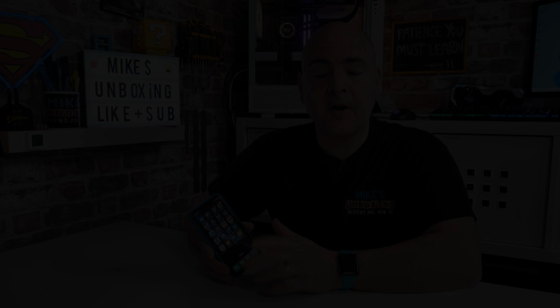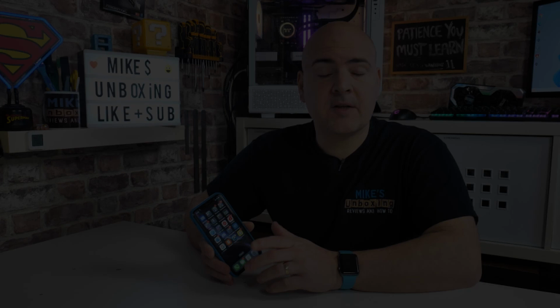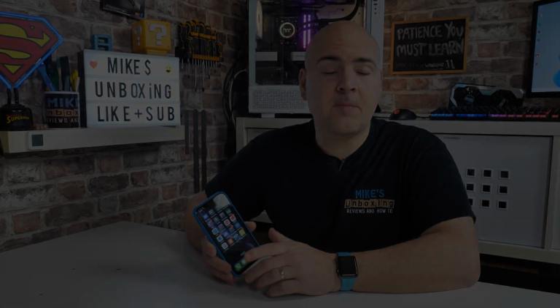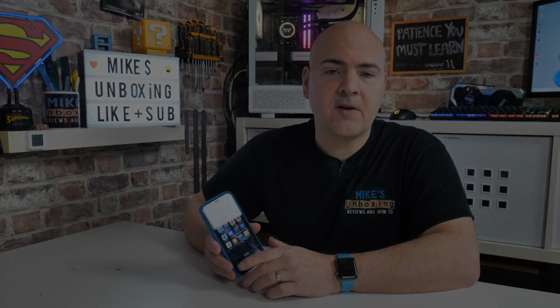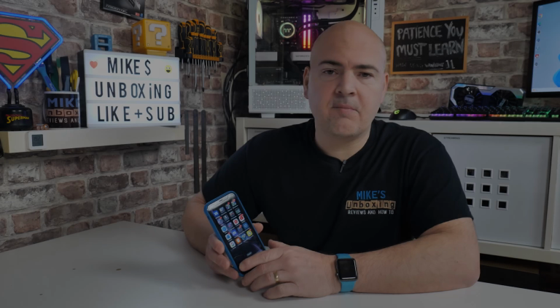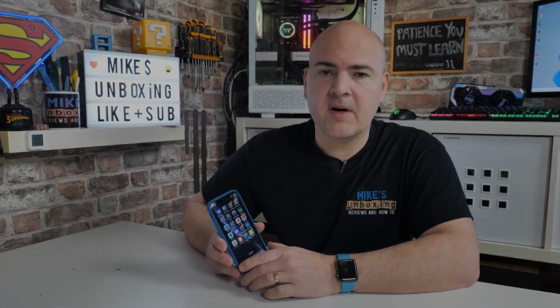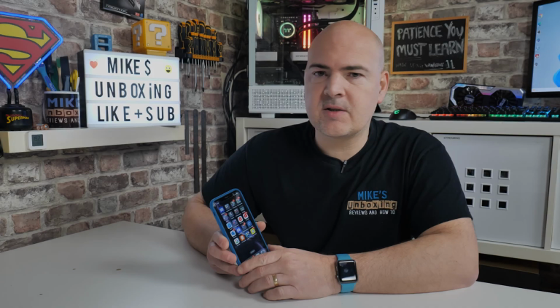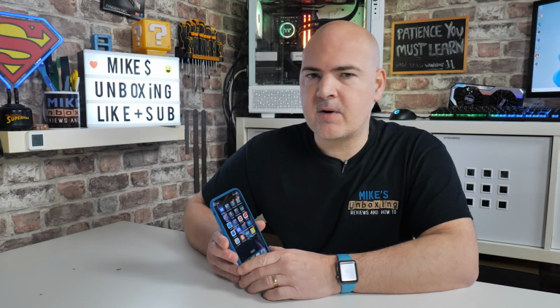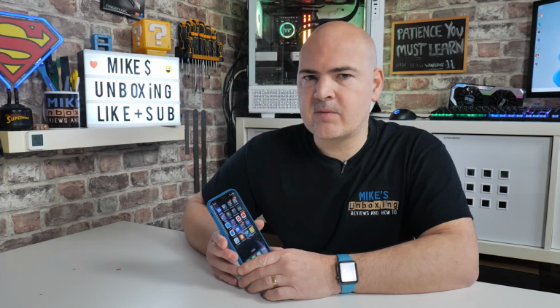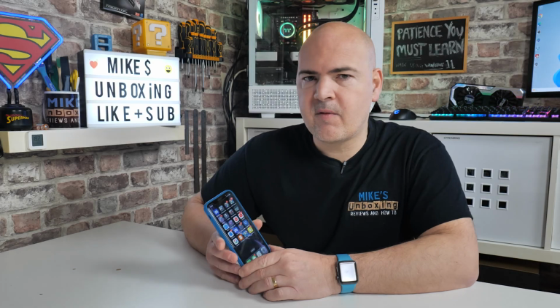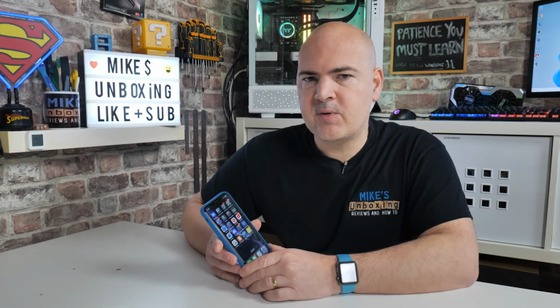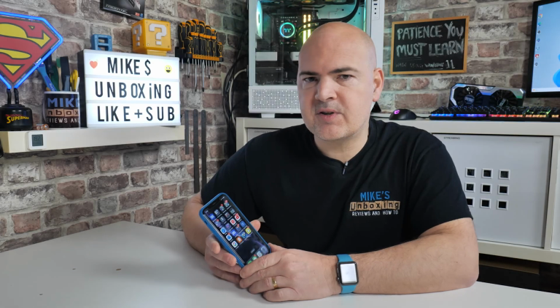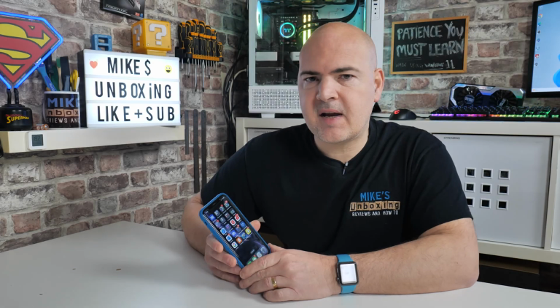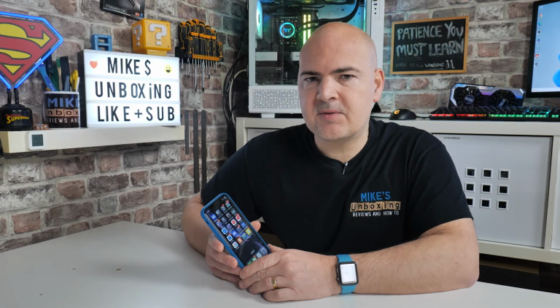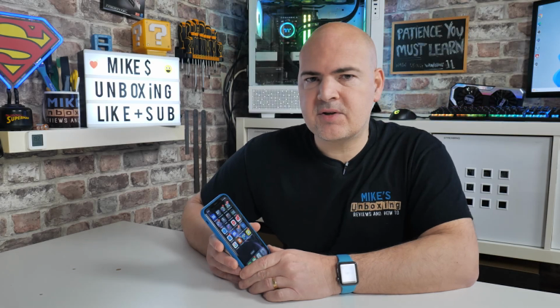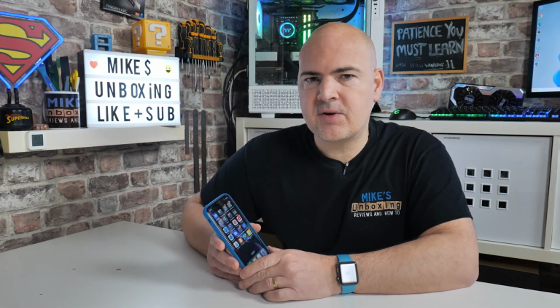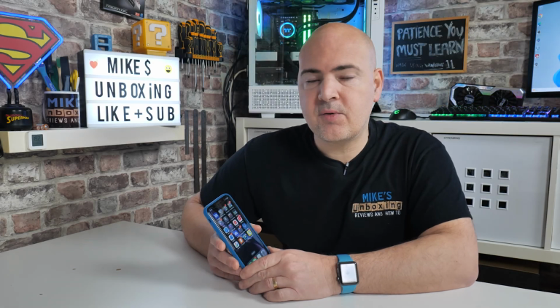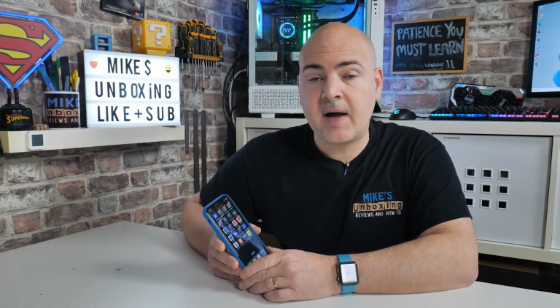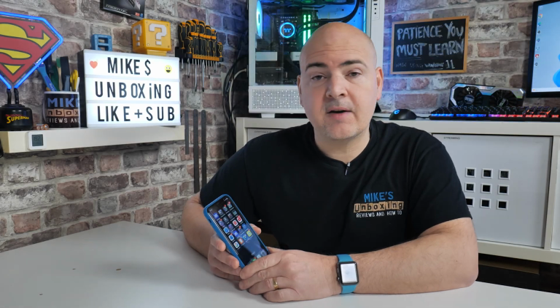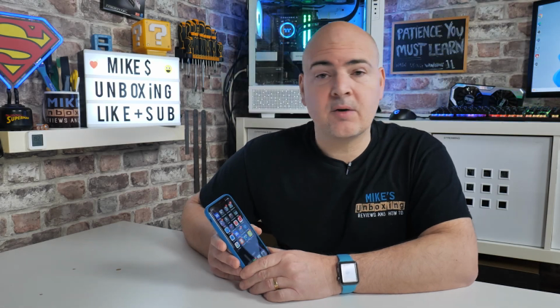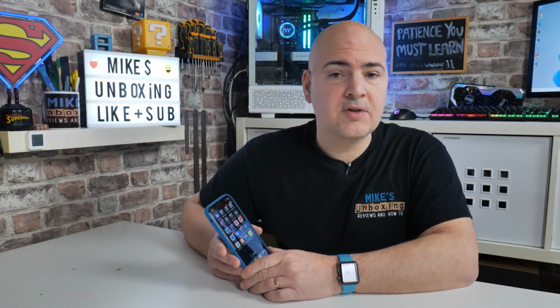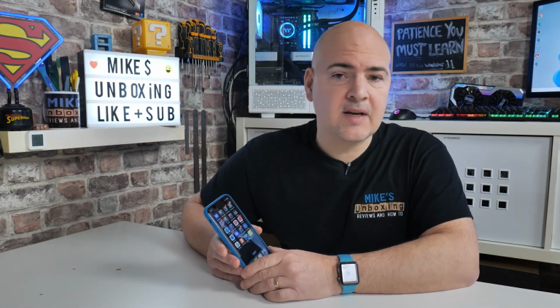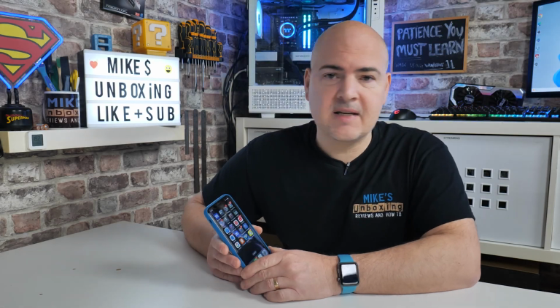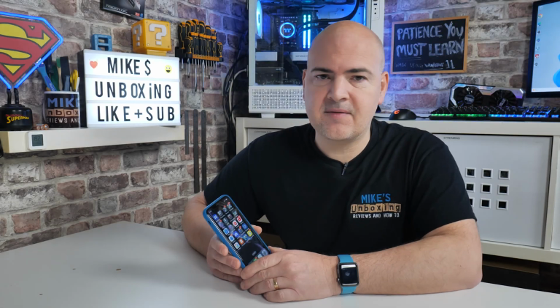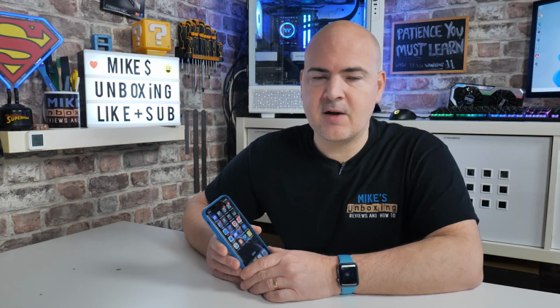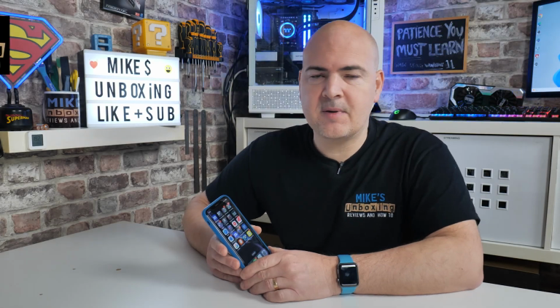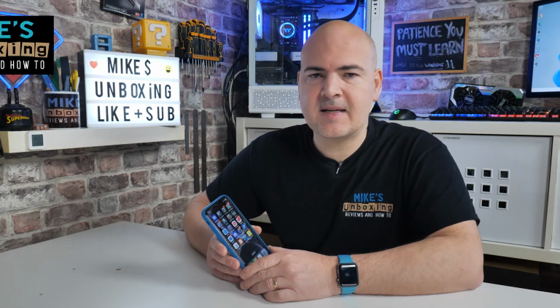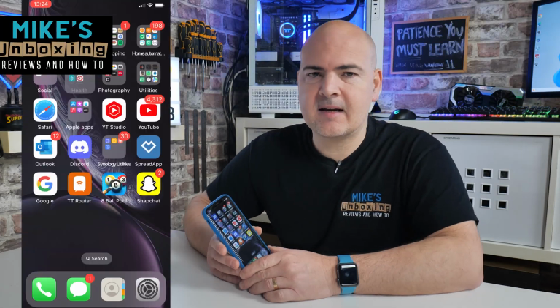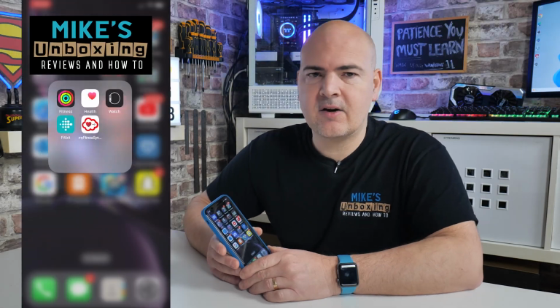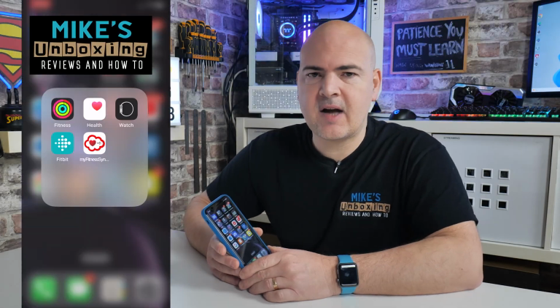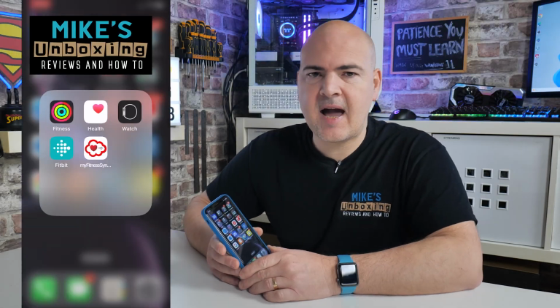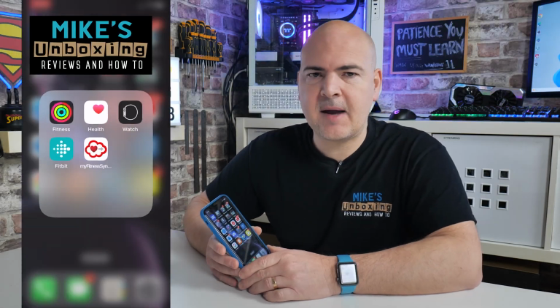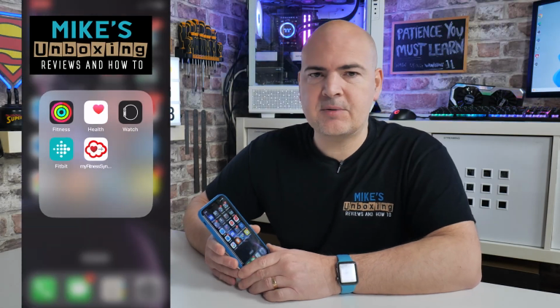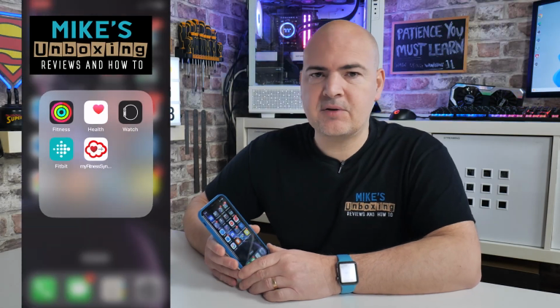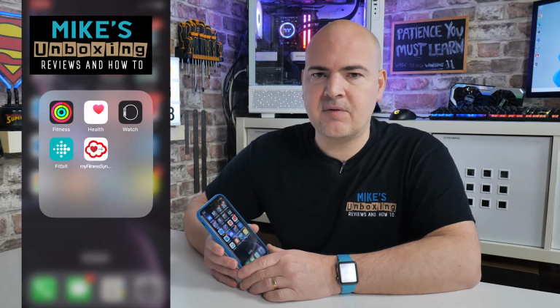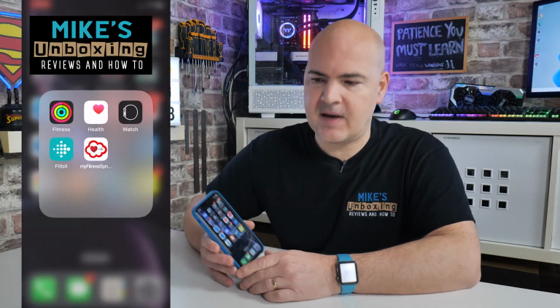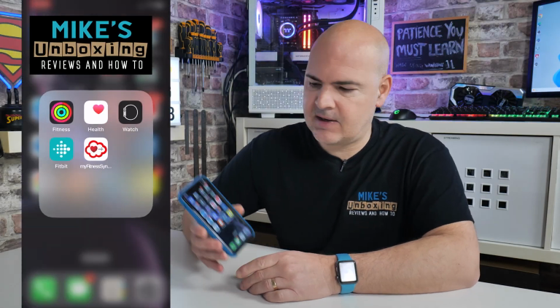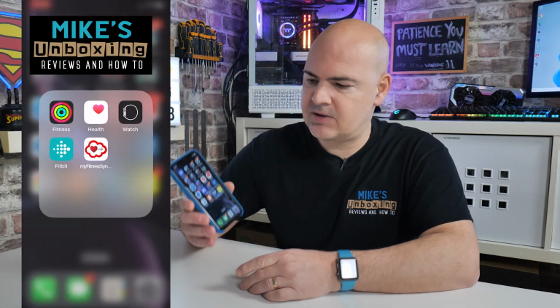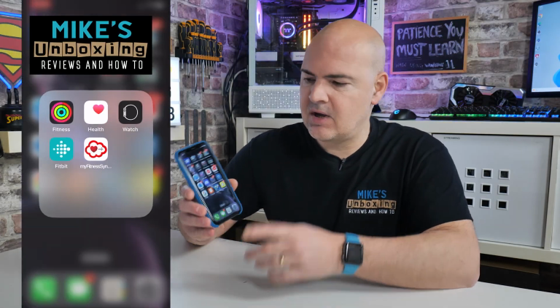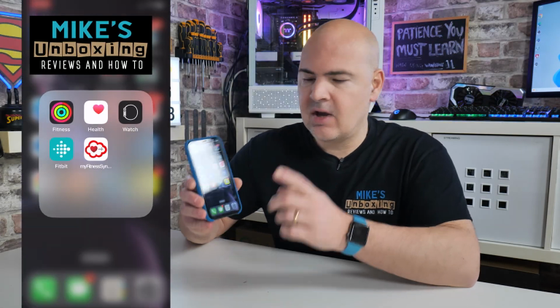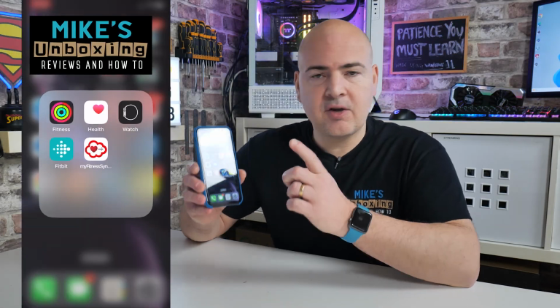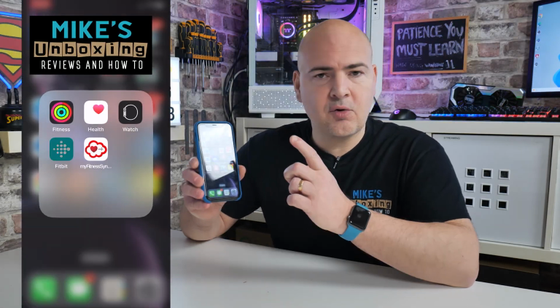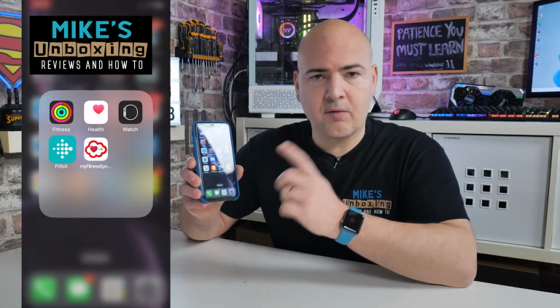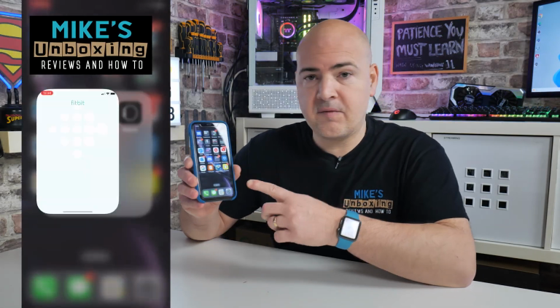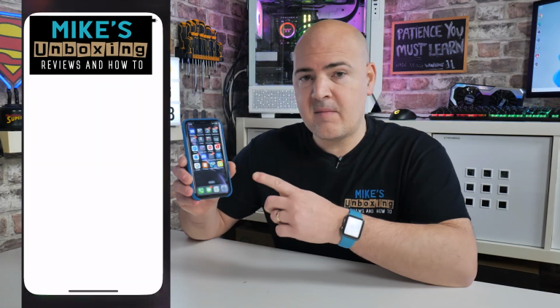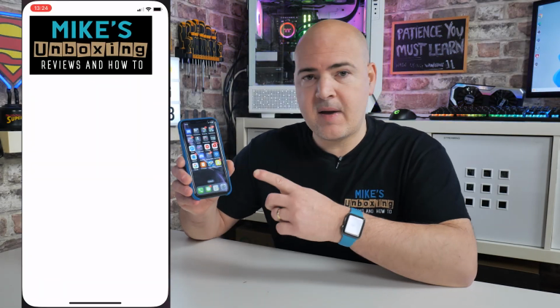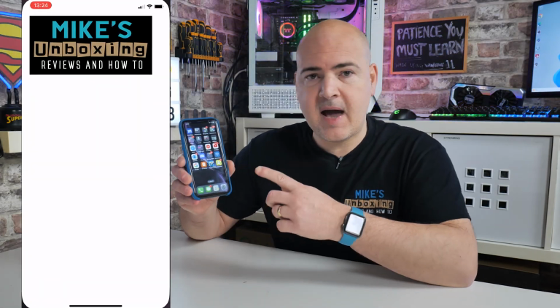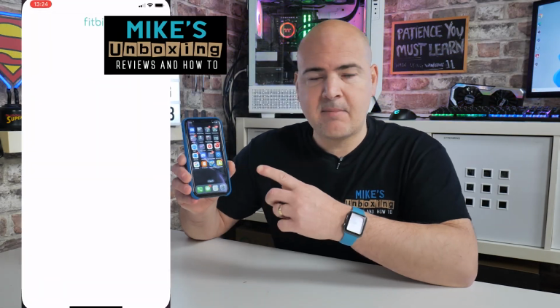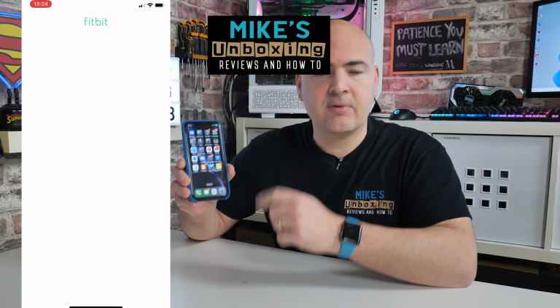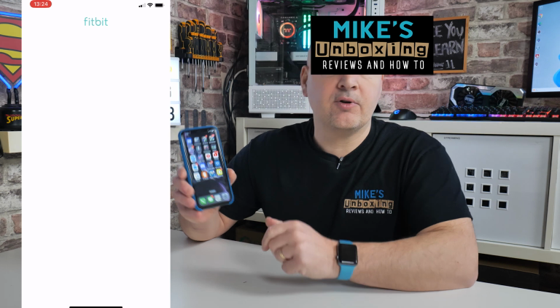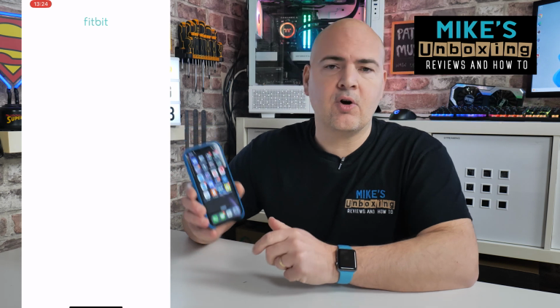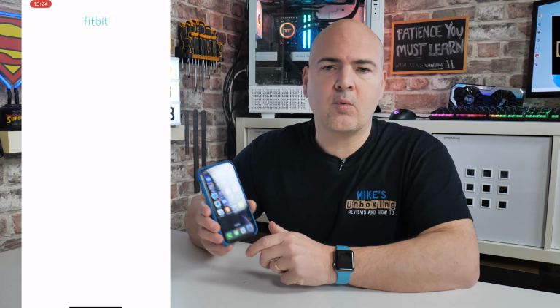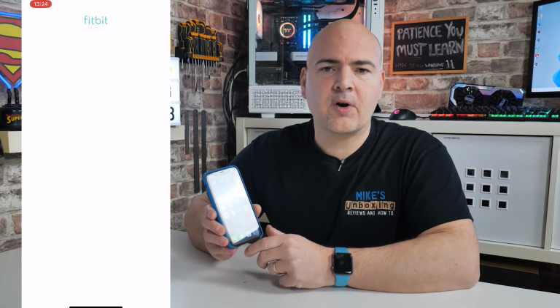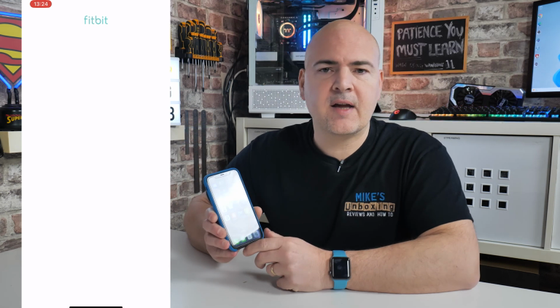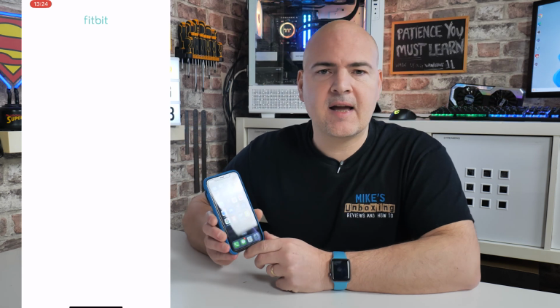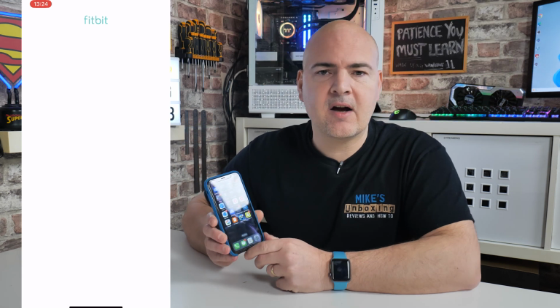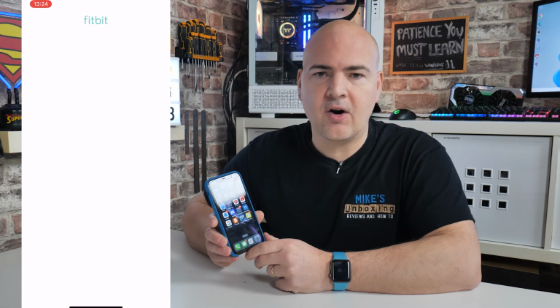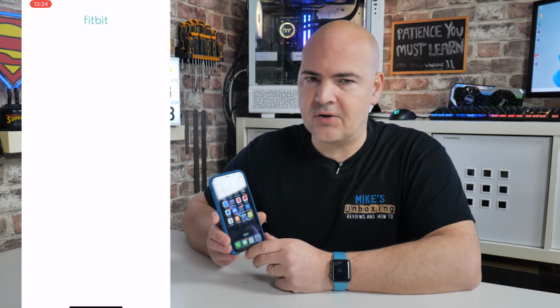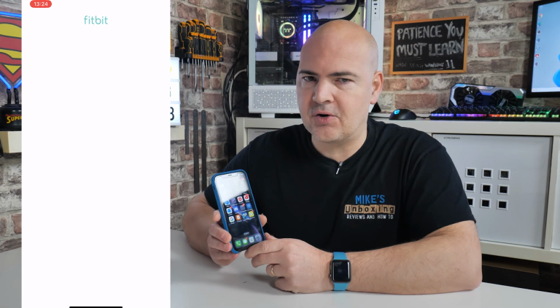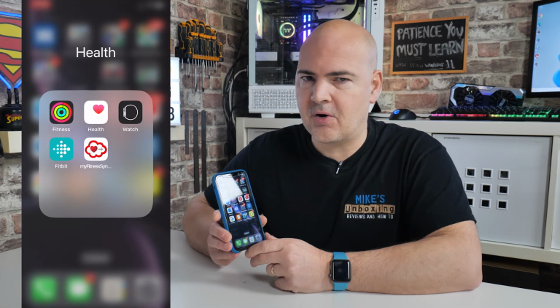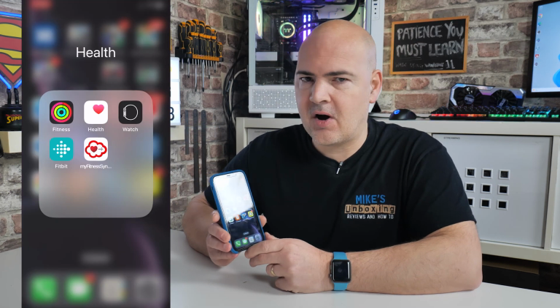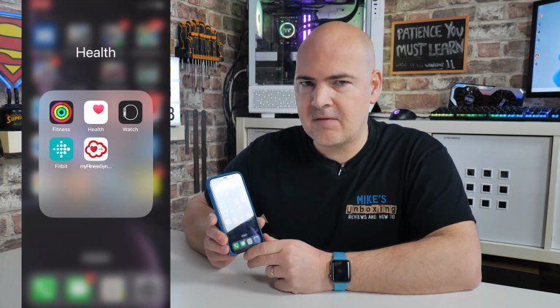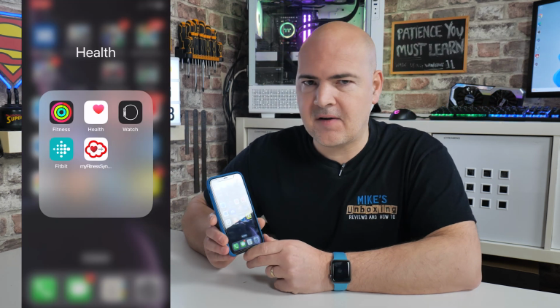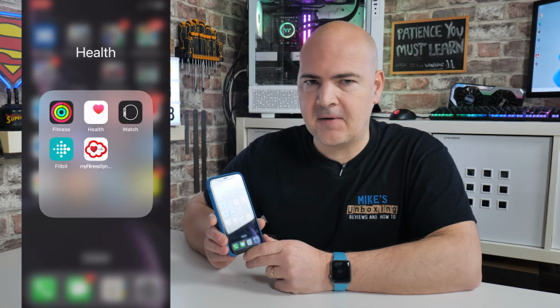Hi, this is Mike from Microsoft Unboxed on Reviews and How To. On today's video we'll be taking a look at how to fix your Fitbit app not working on your iPhone.